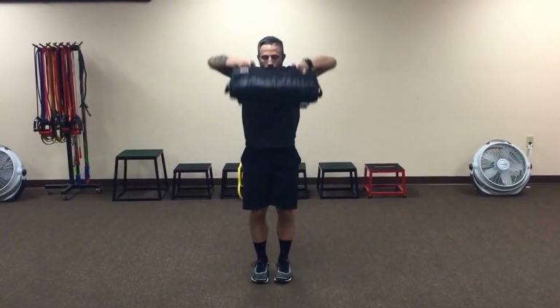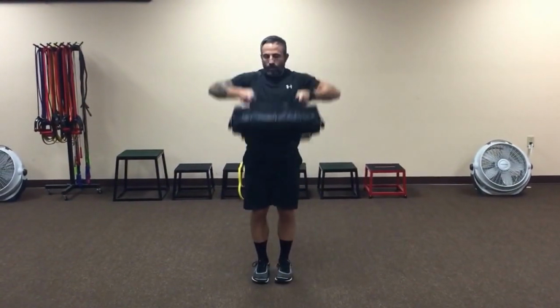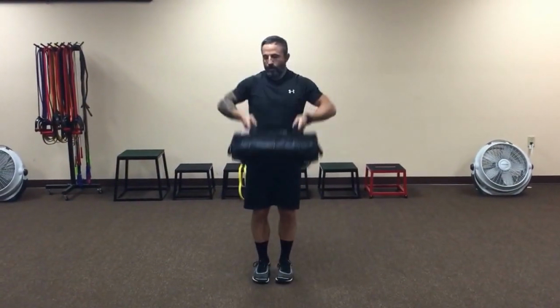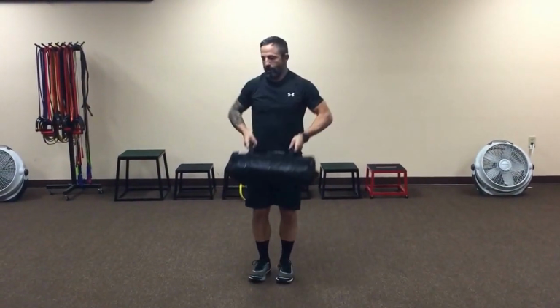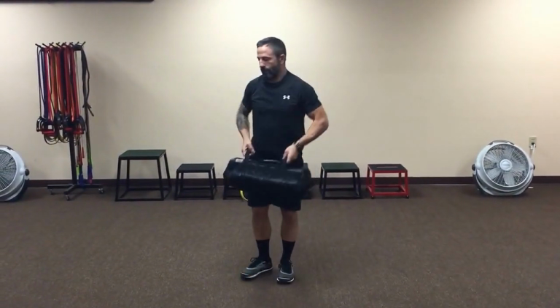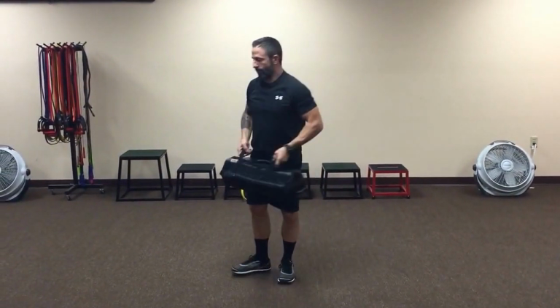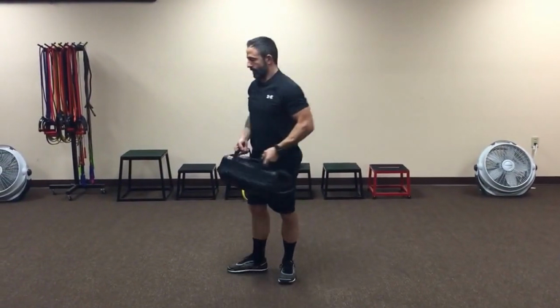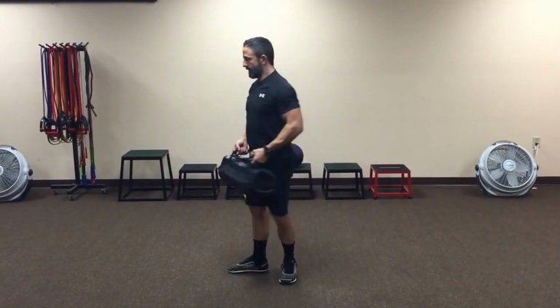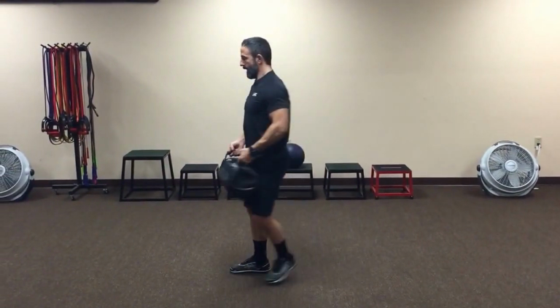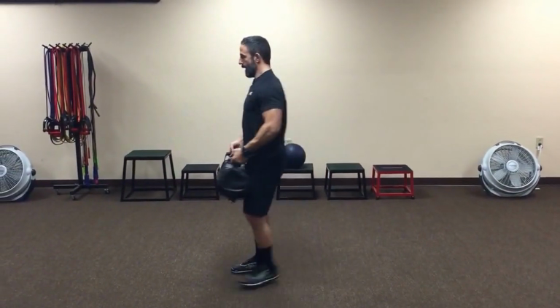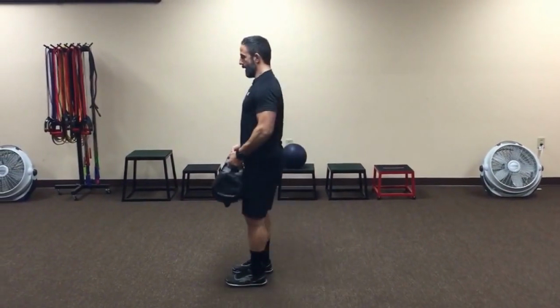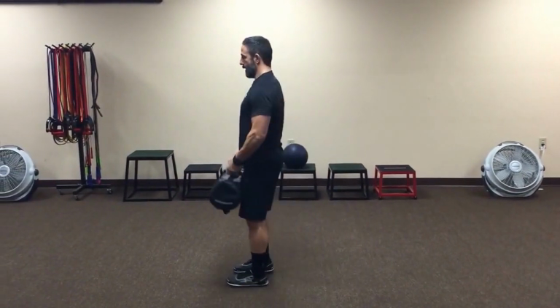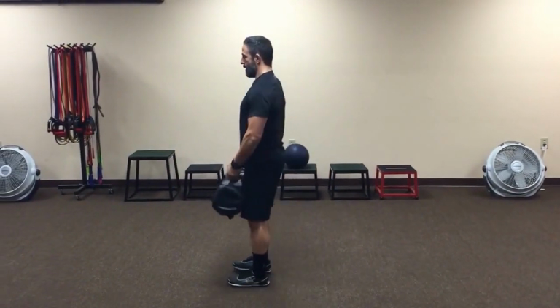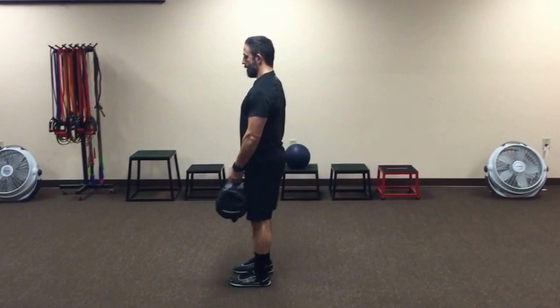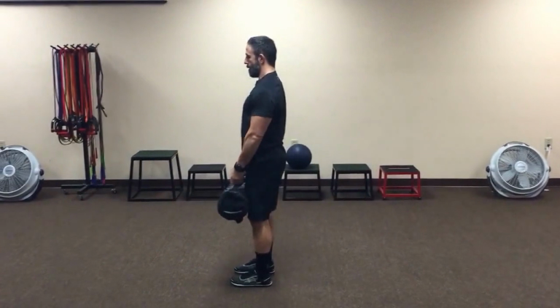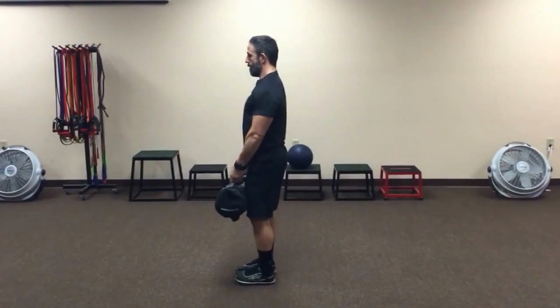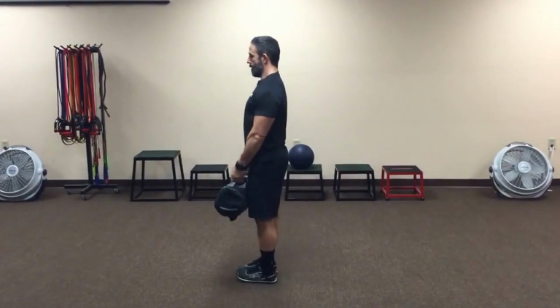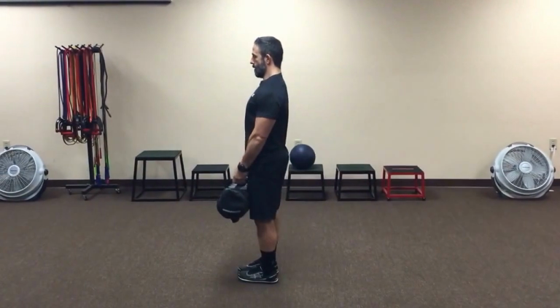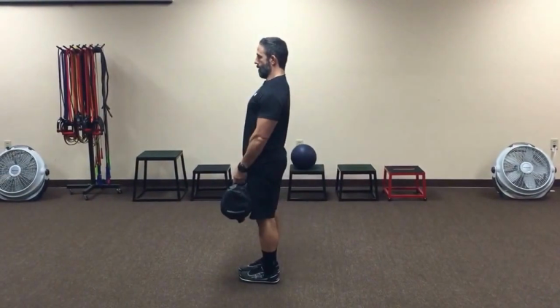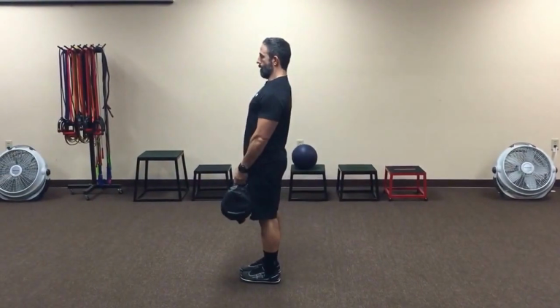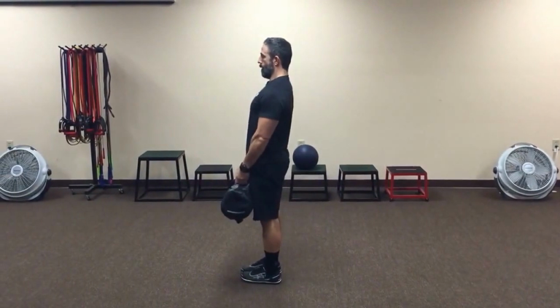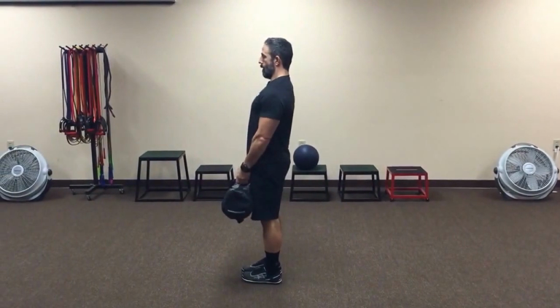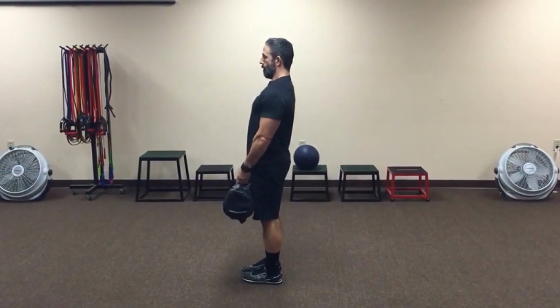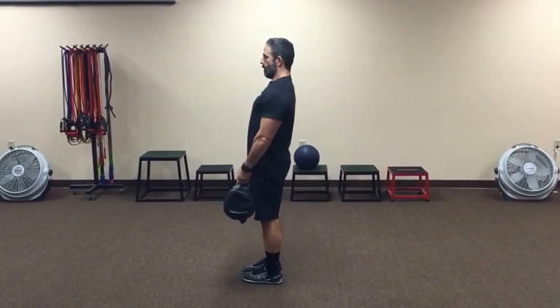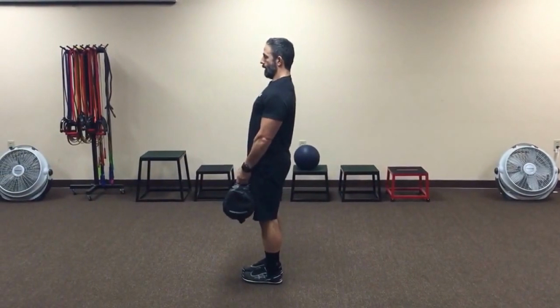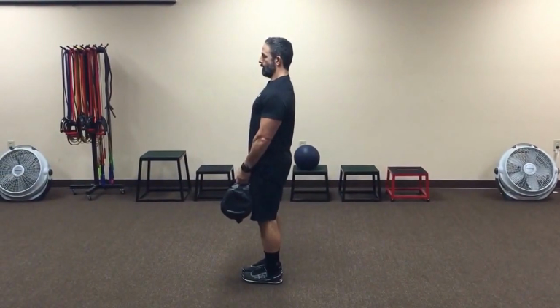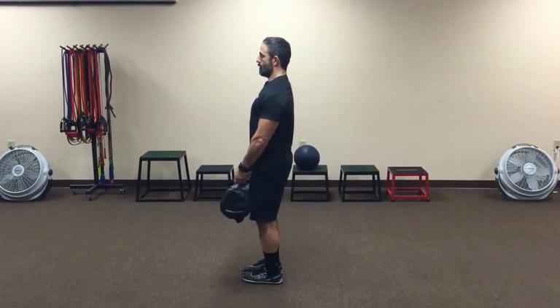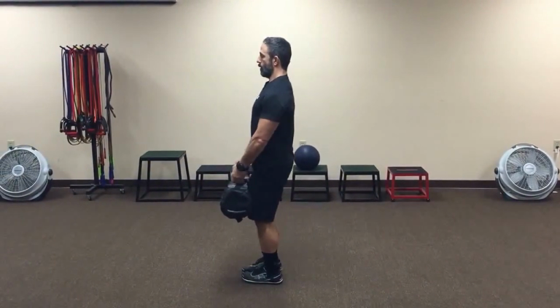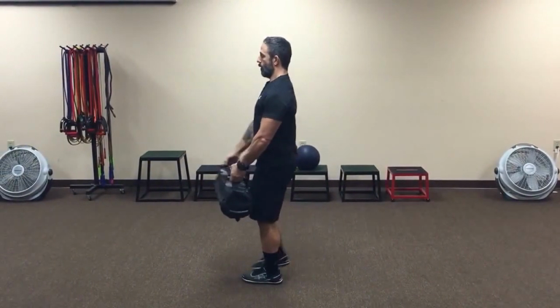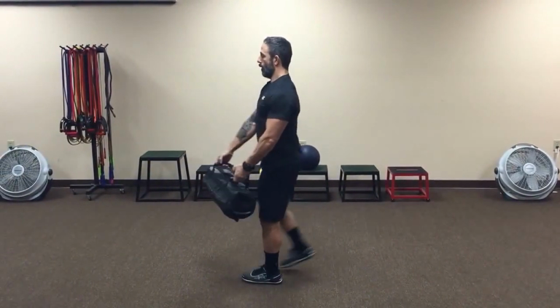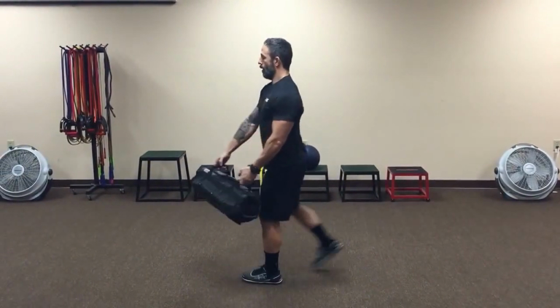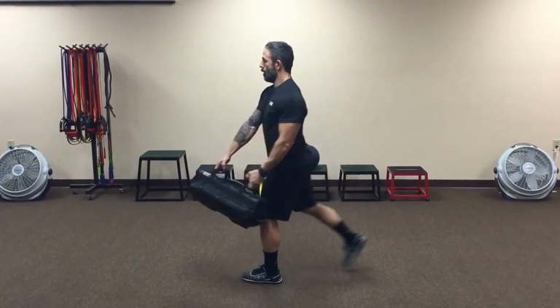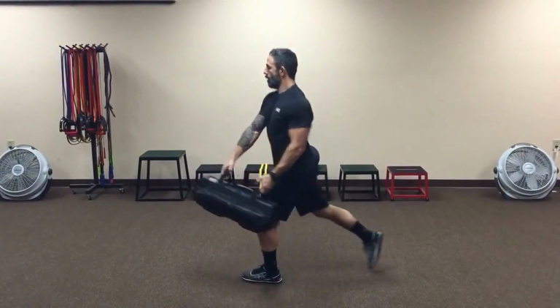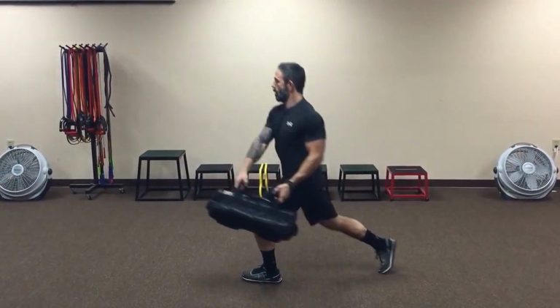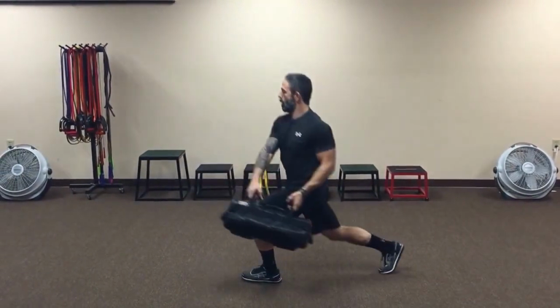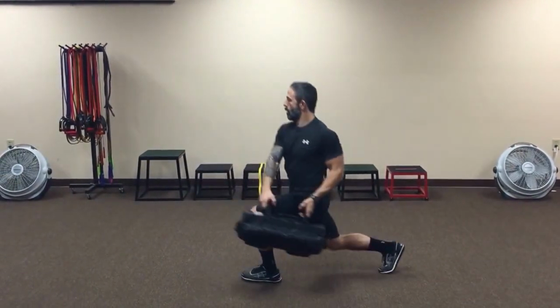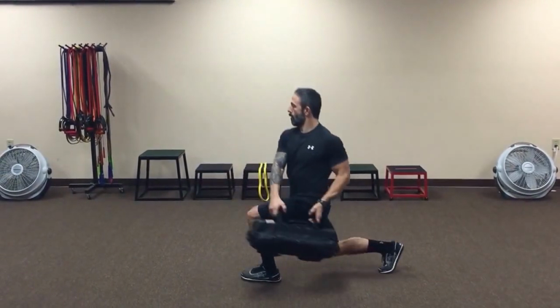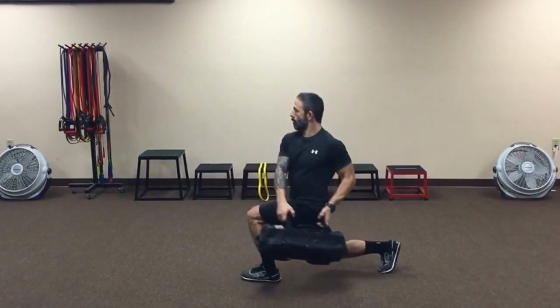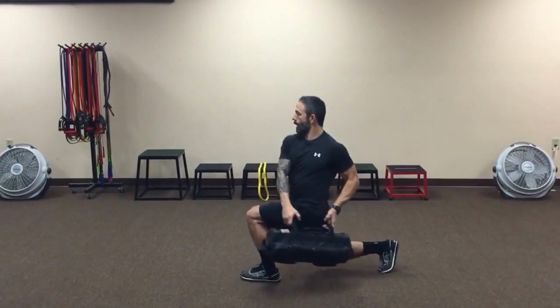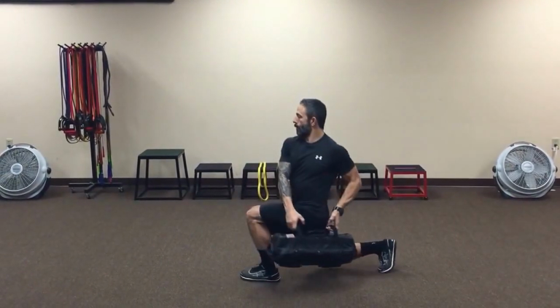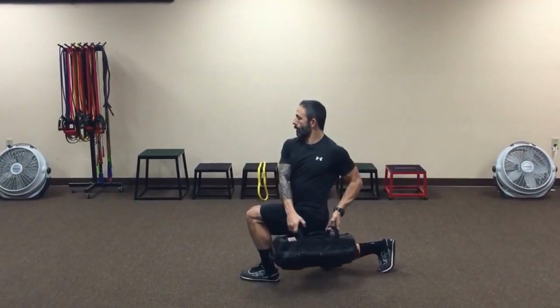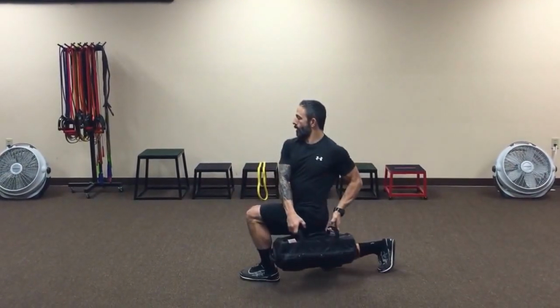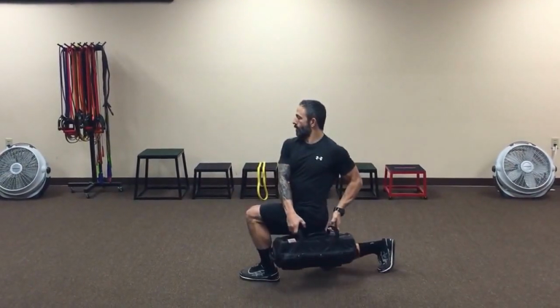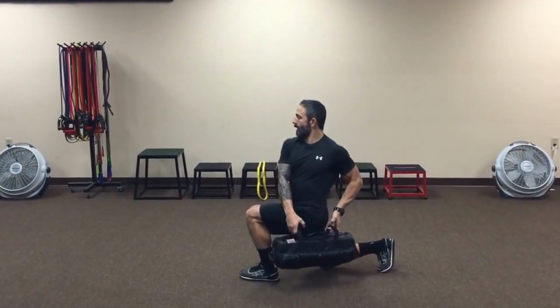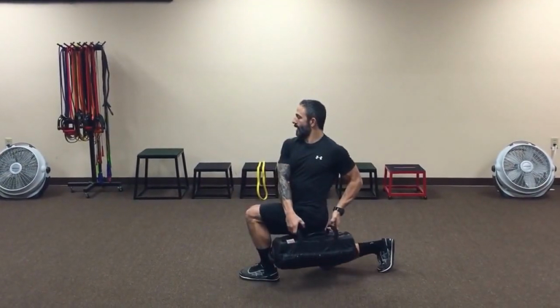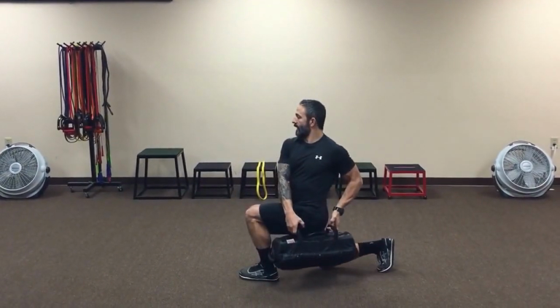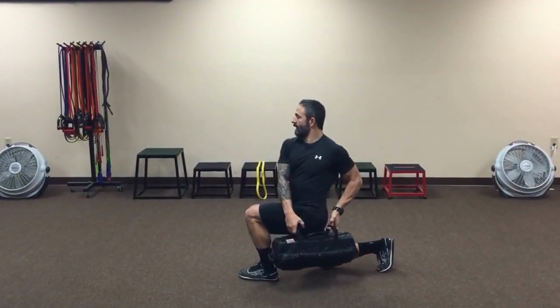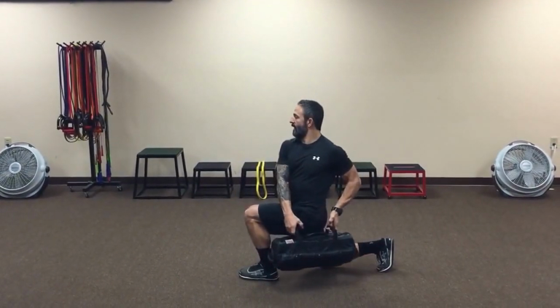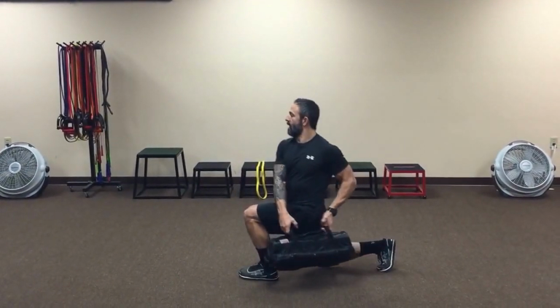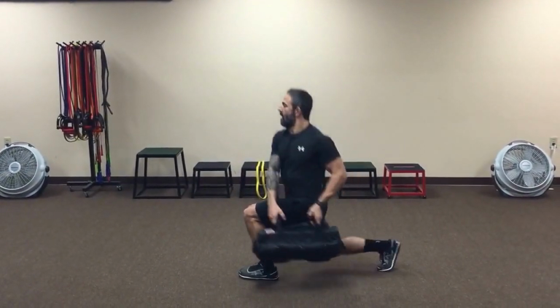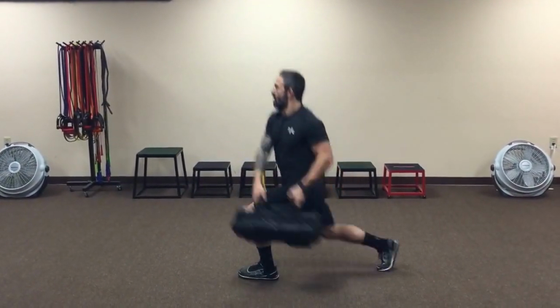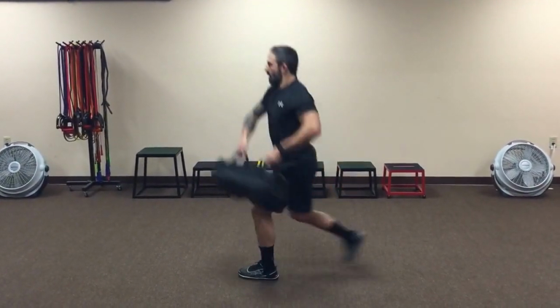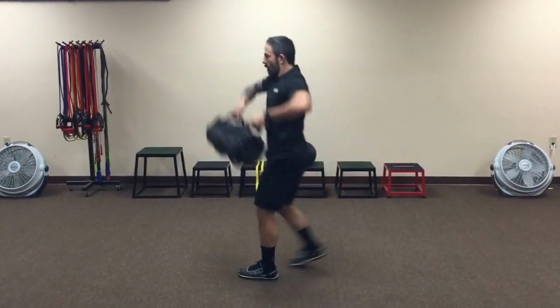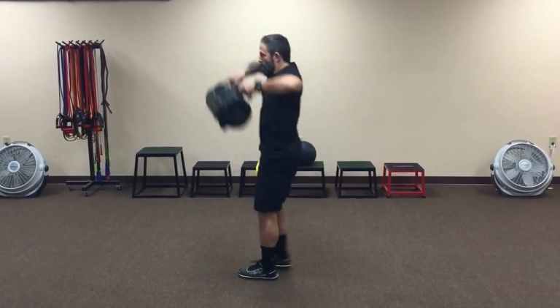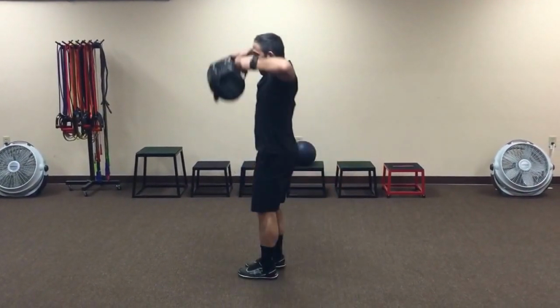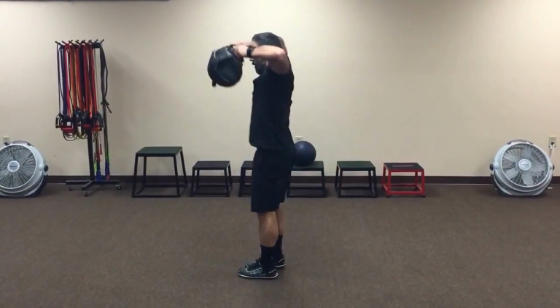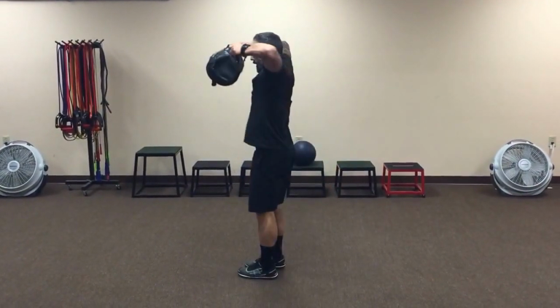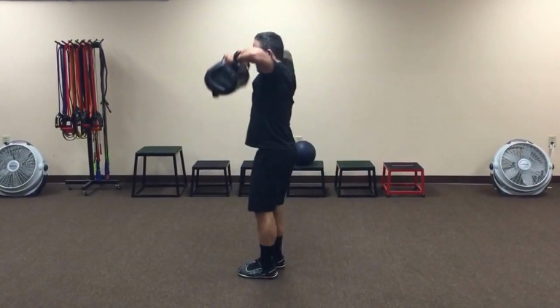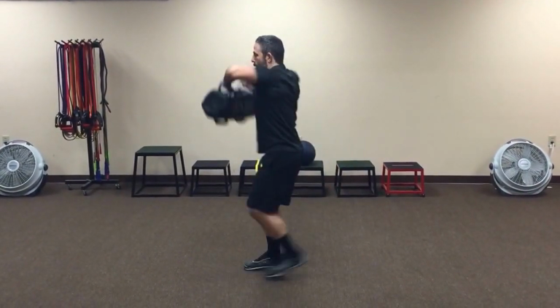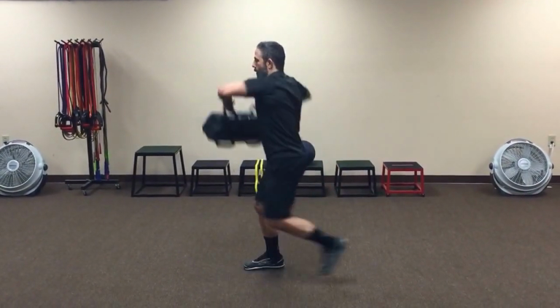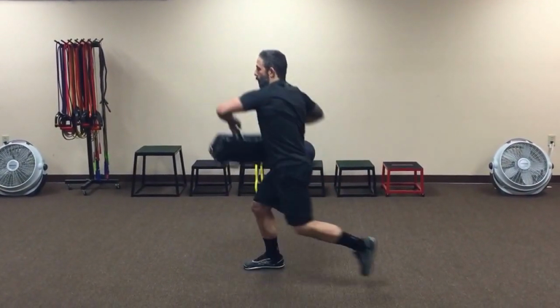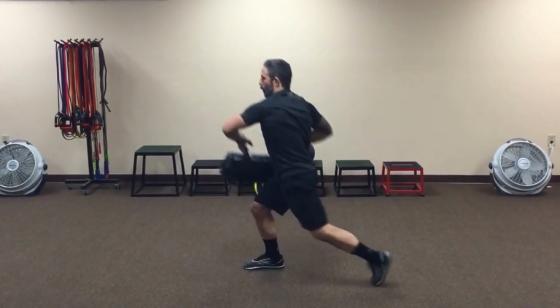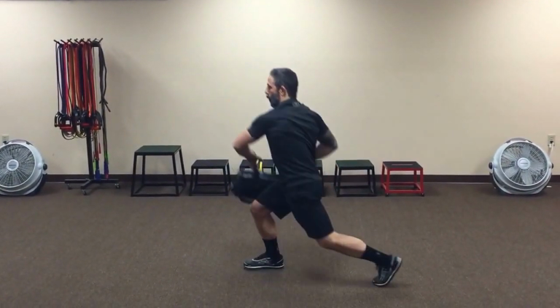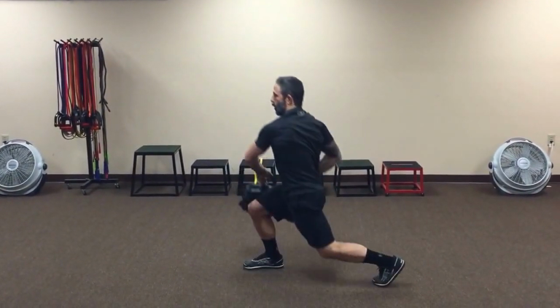I'll show you from the side. Nice and tall. Wrap around the knee, come right back up and pull.